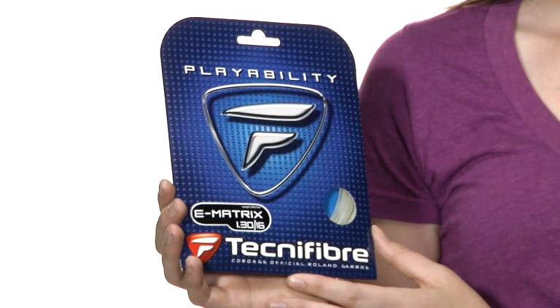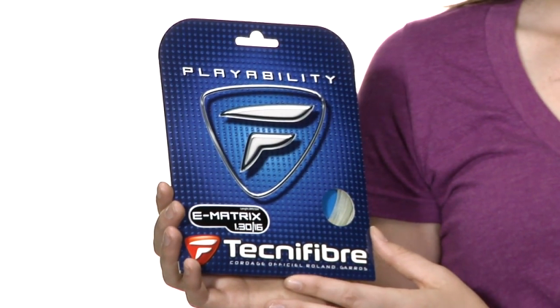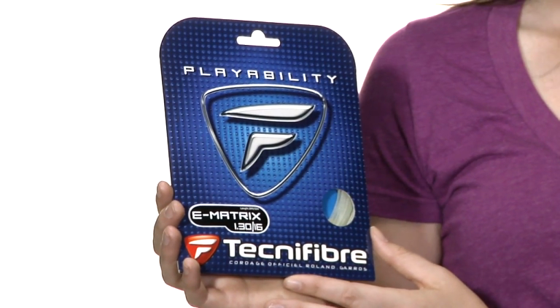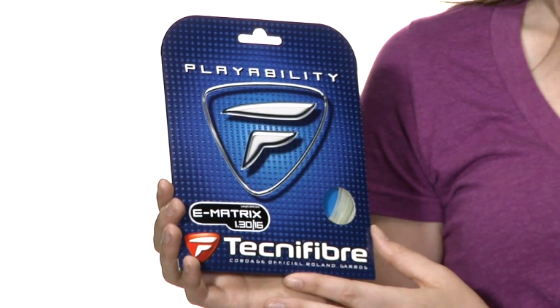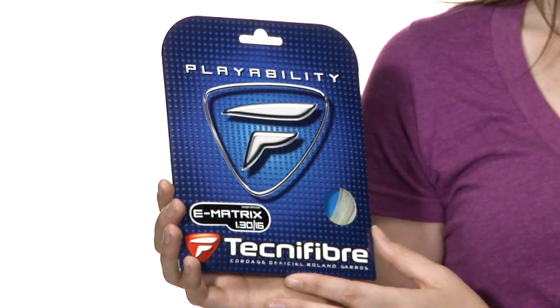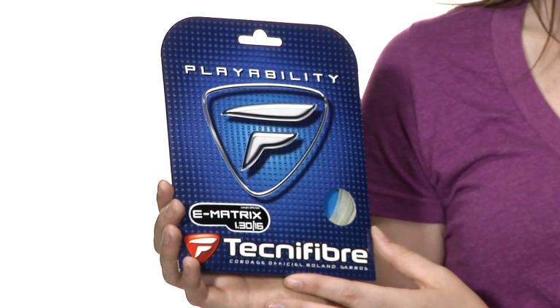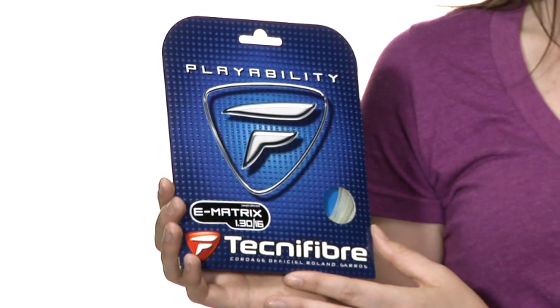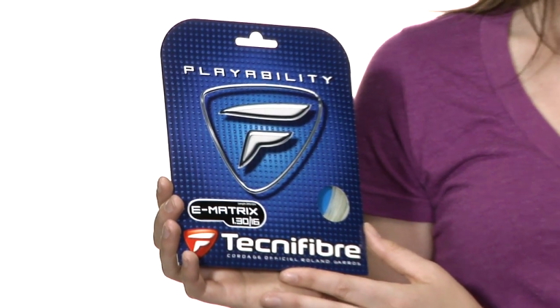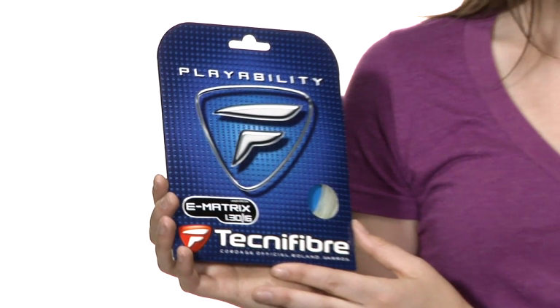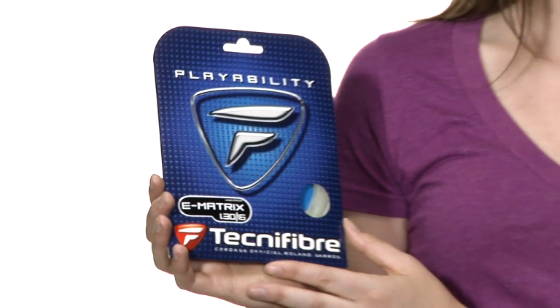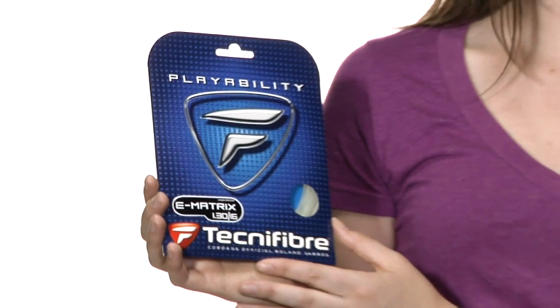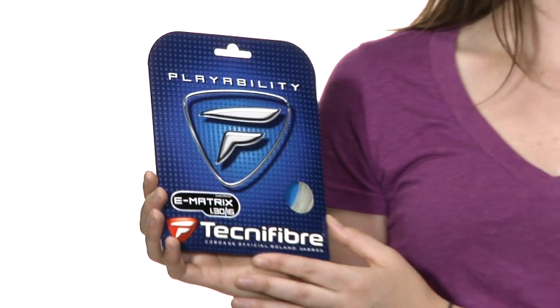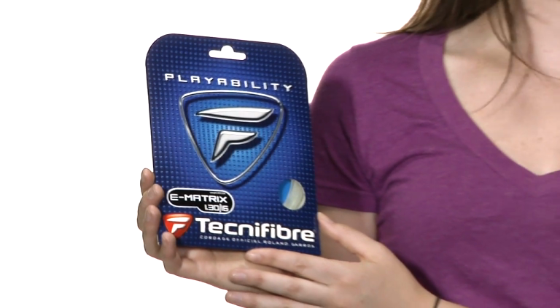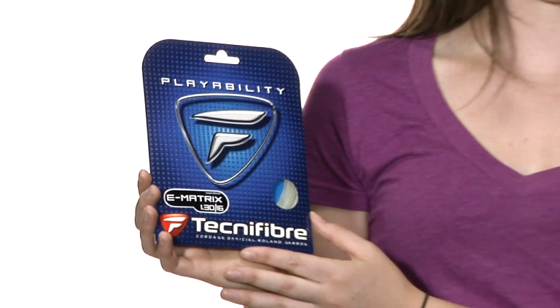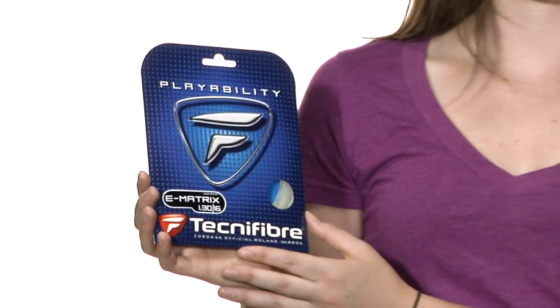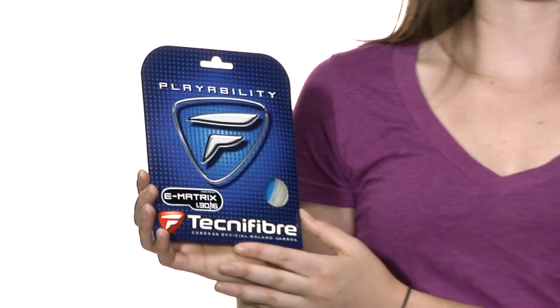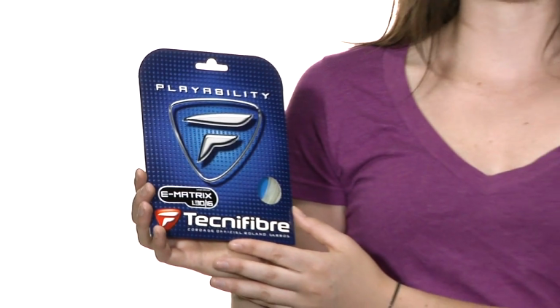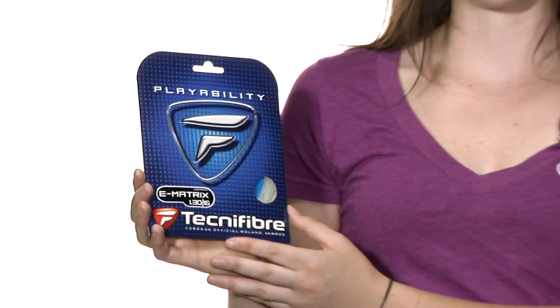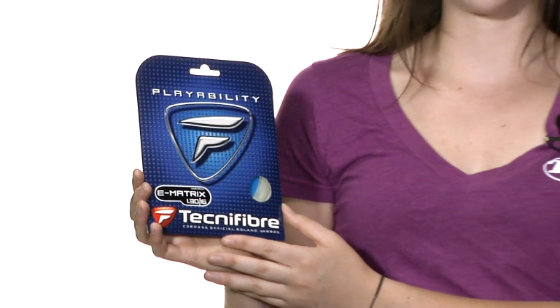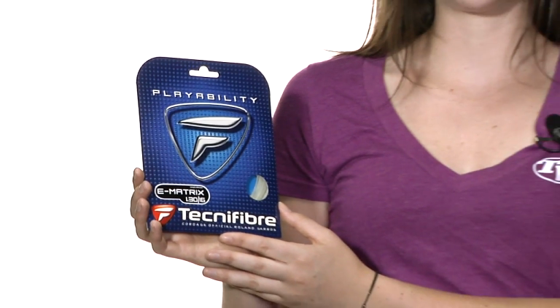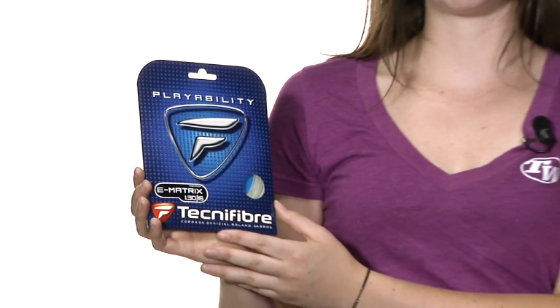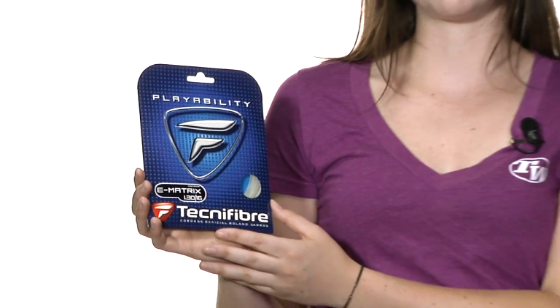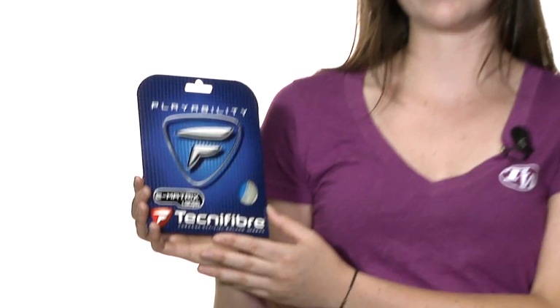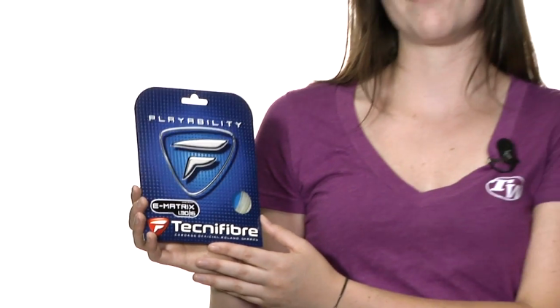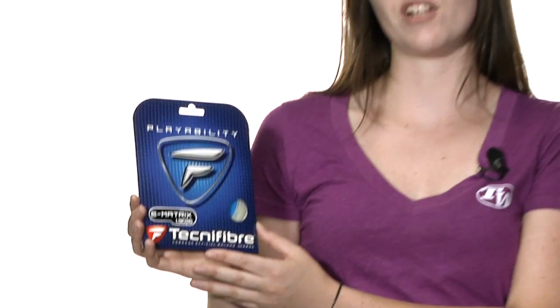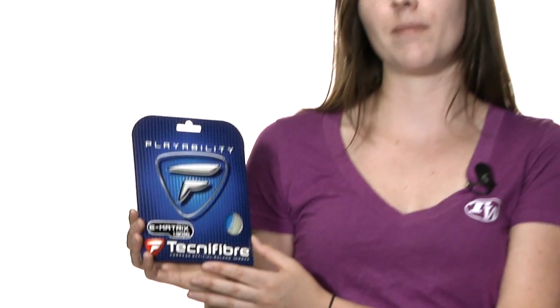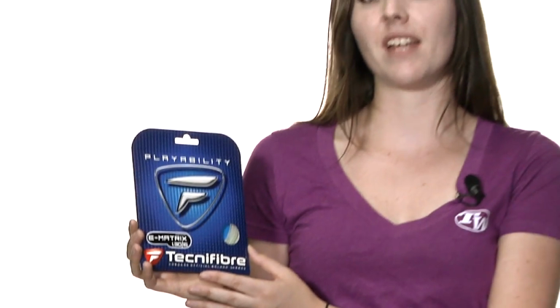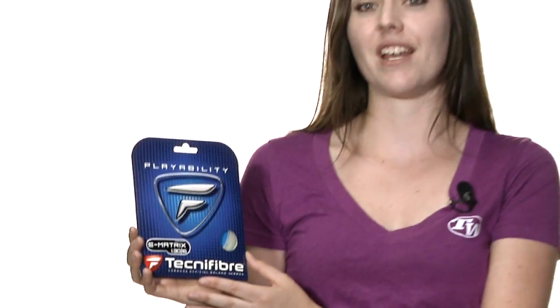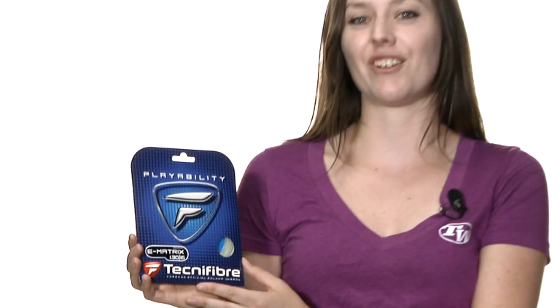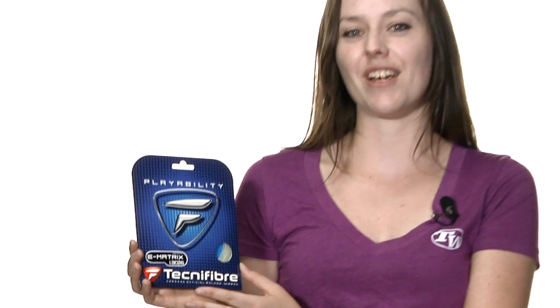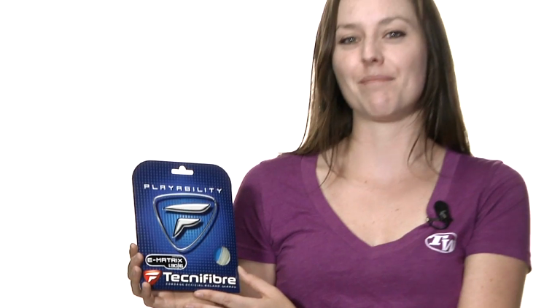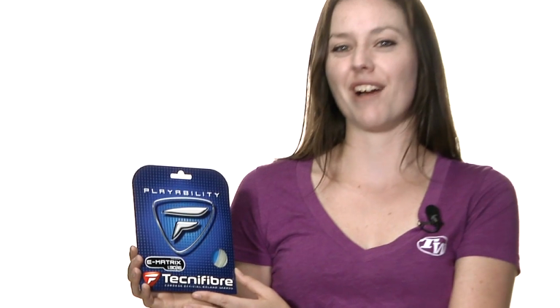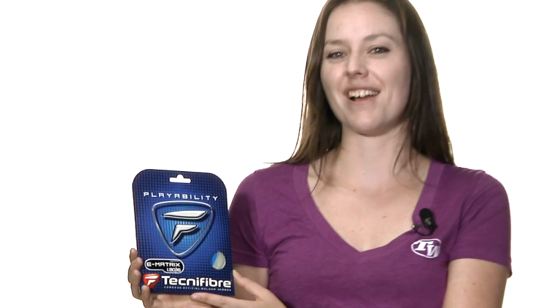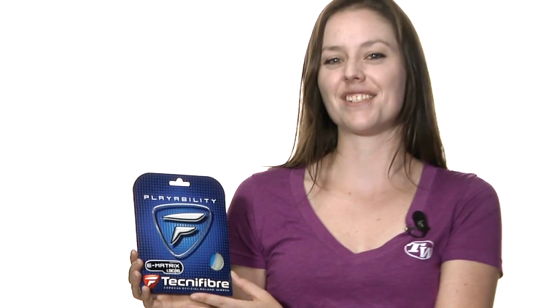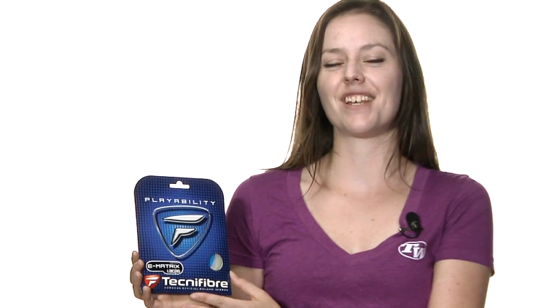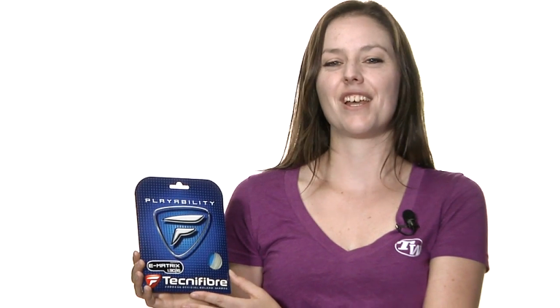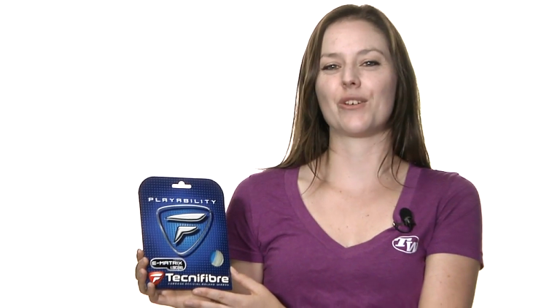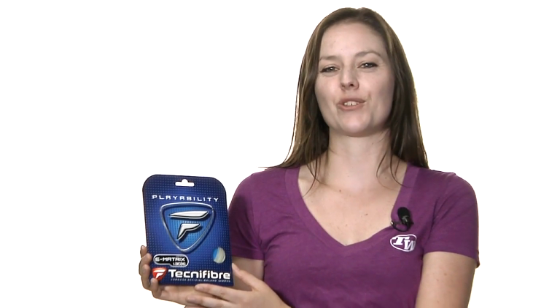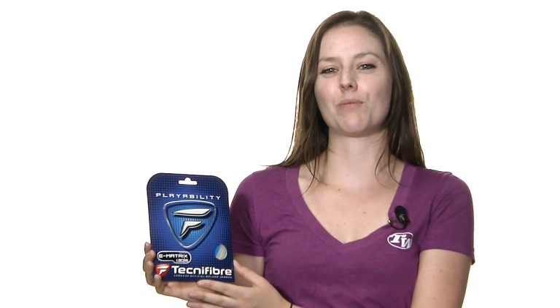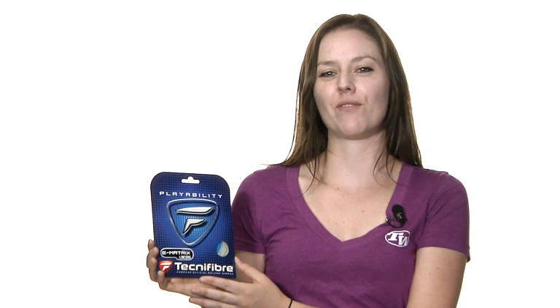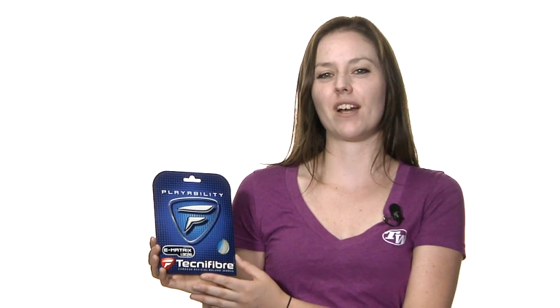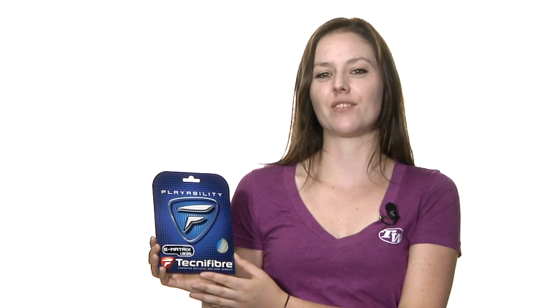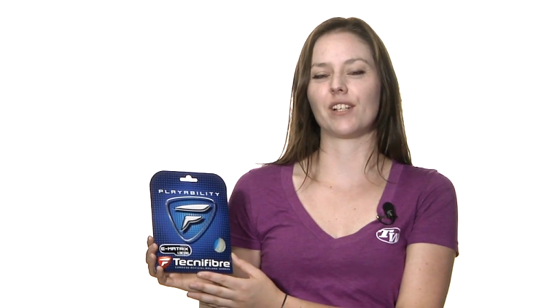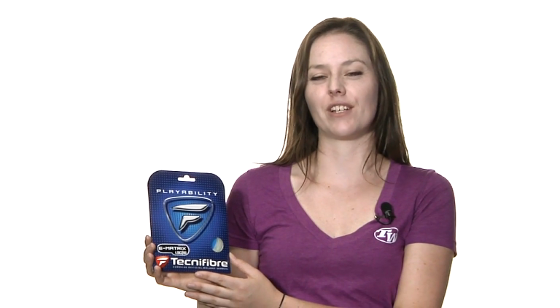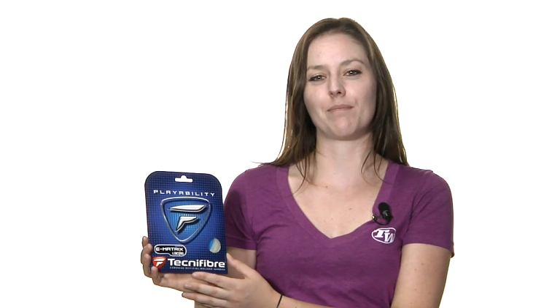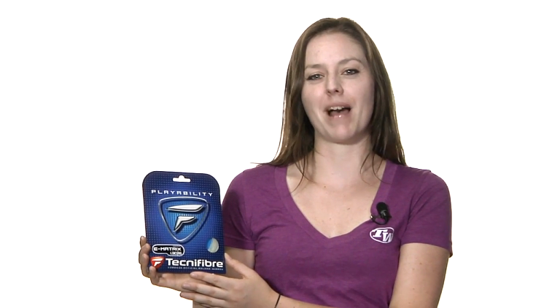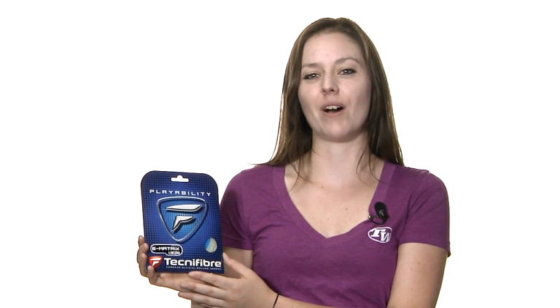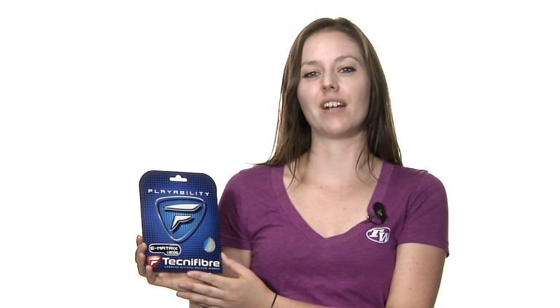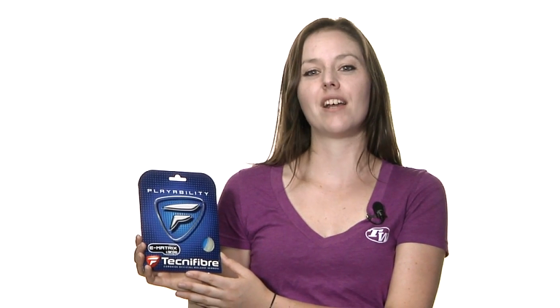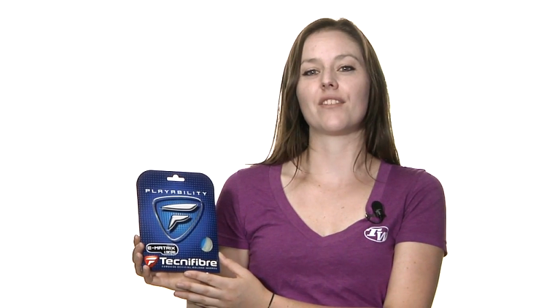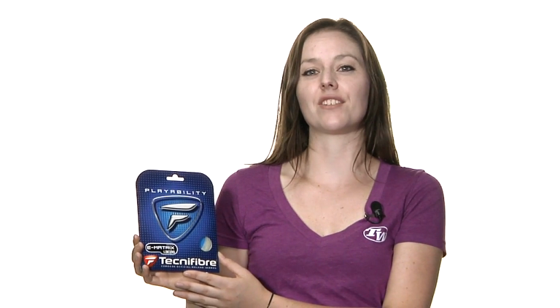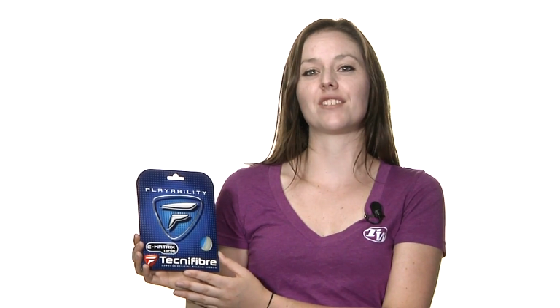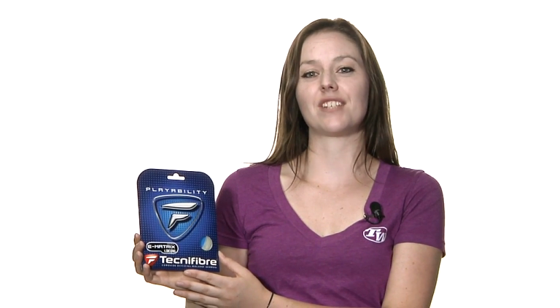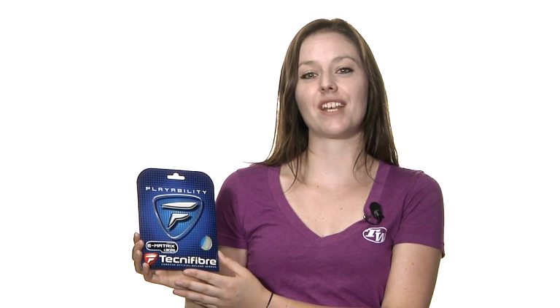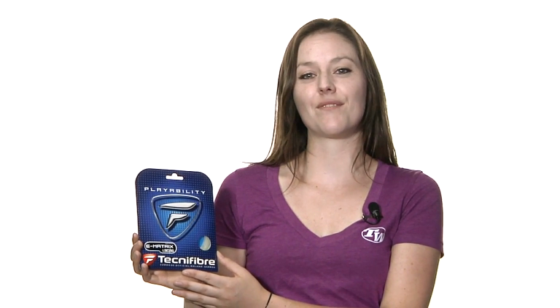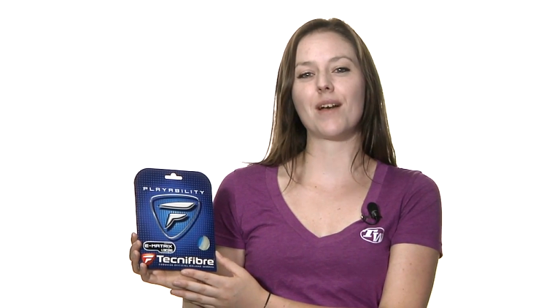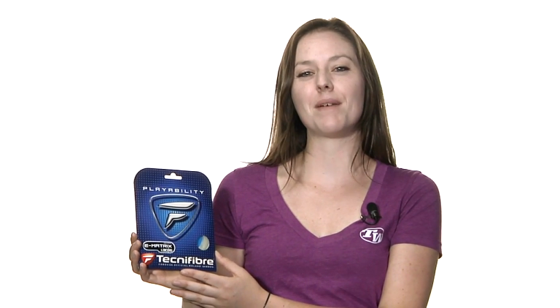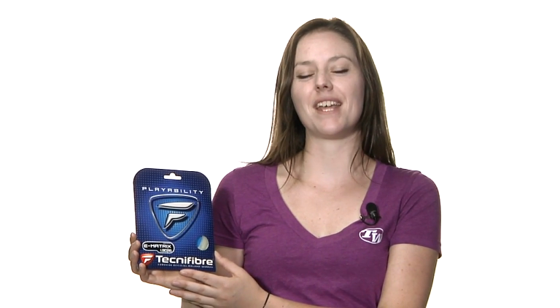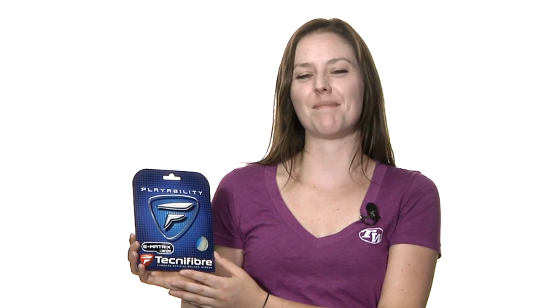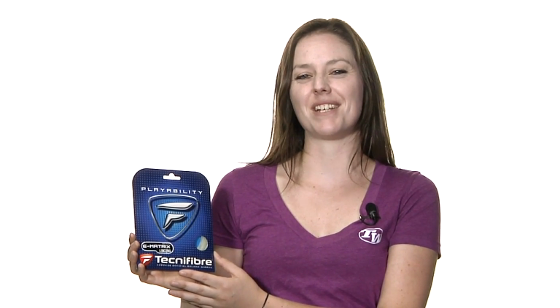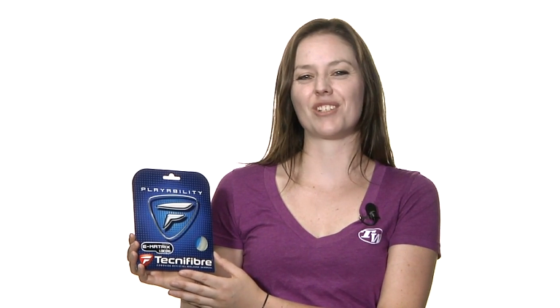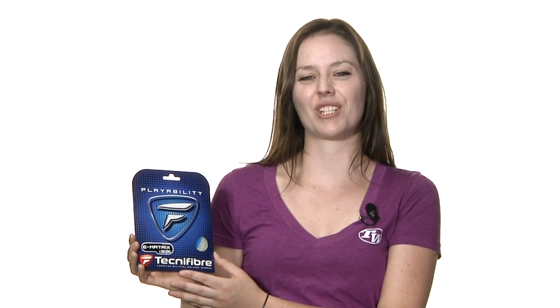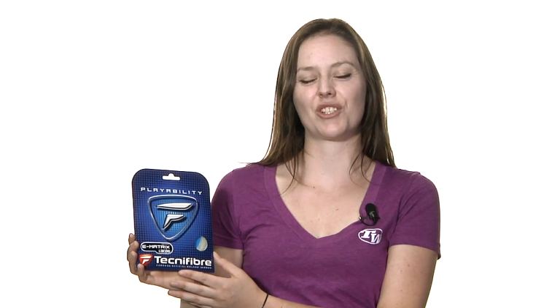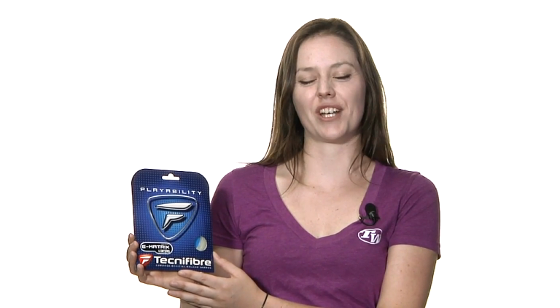It provides the comfort, touch, and feel of a high-end multi-filament at a great price. It also provides really good power. This is the Tecnifibre E-Matrix string.